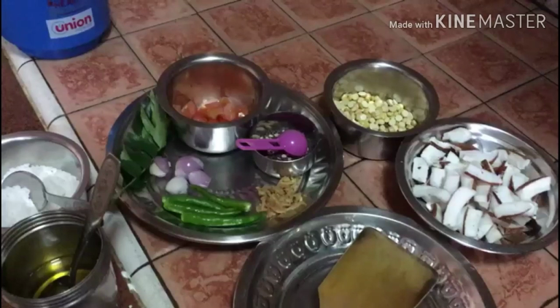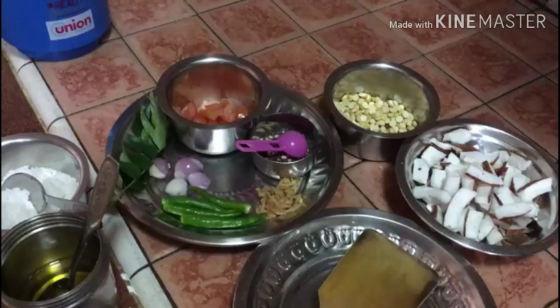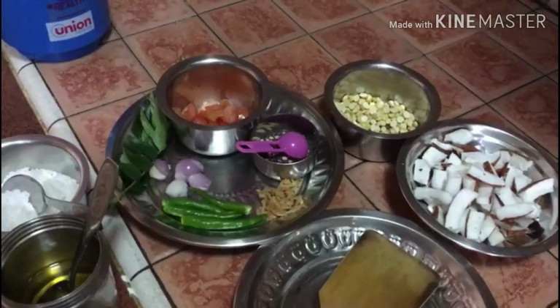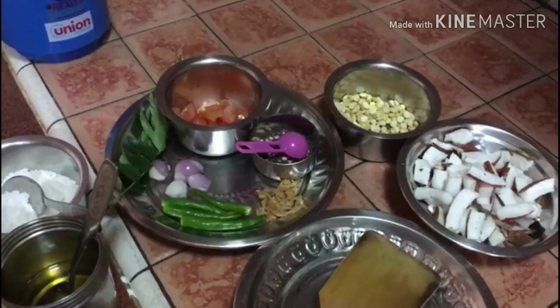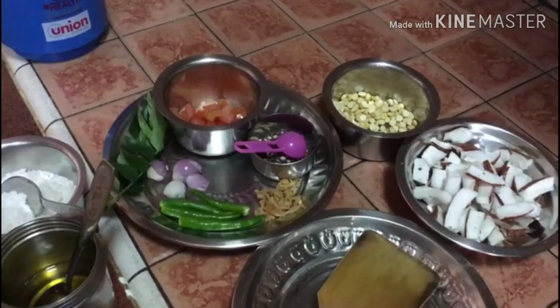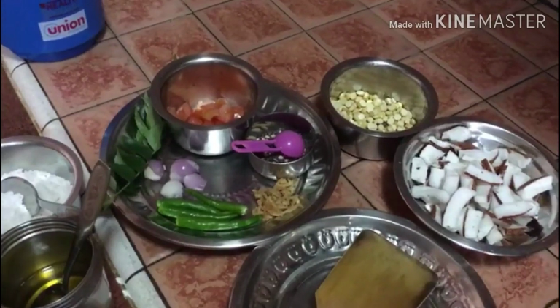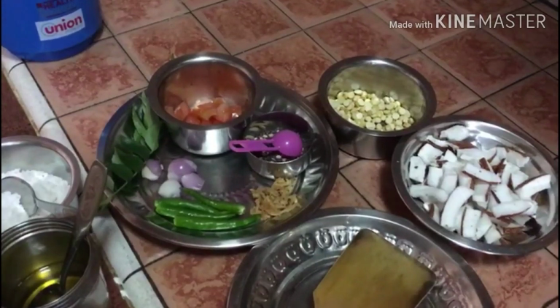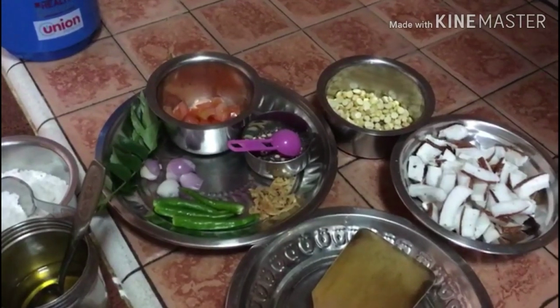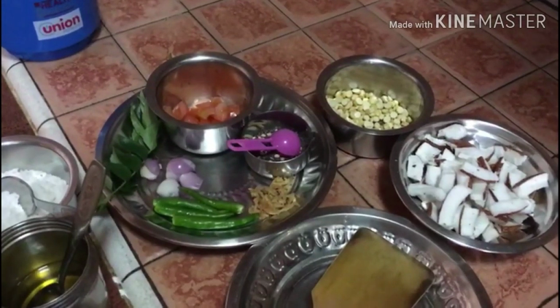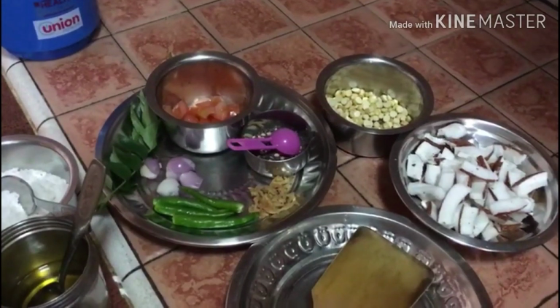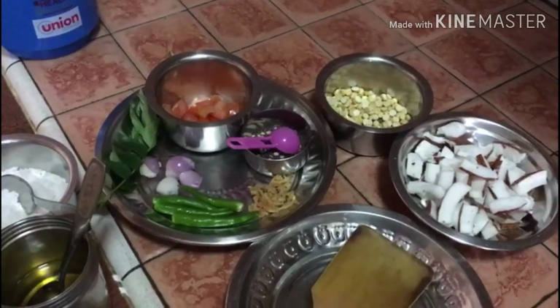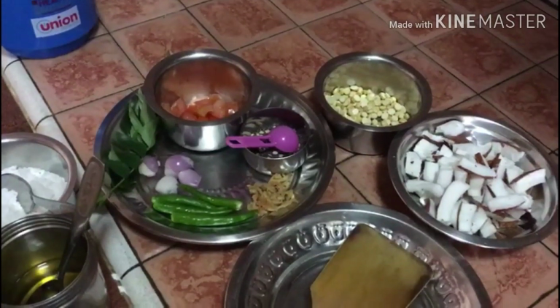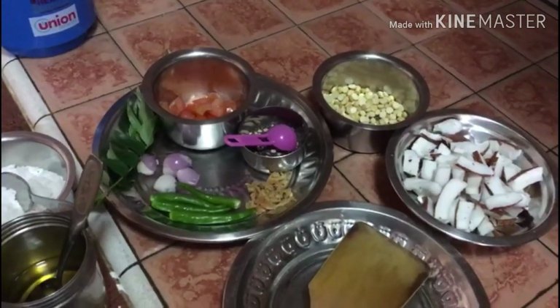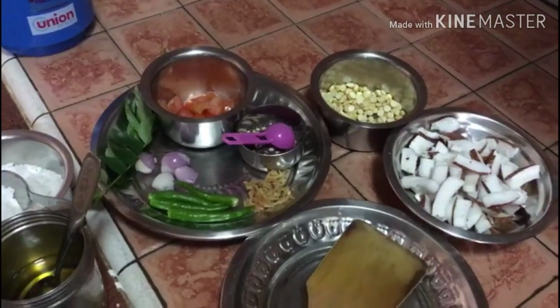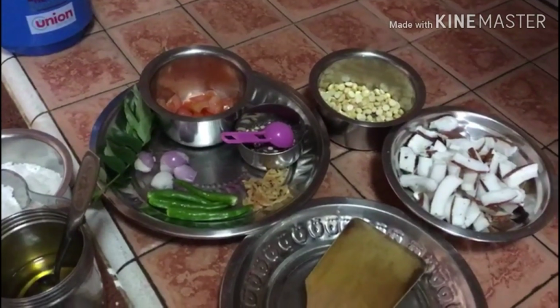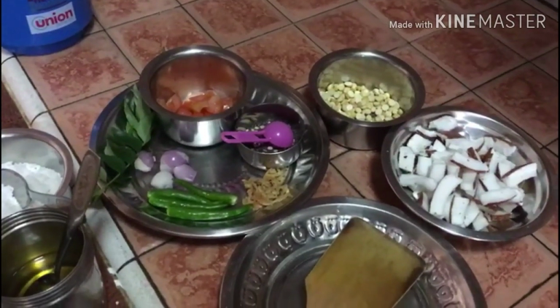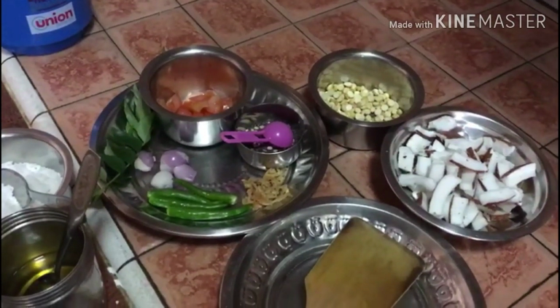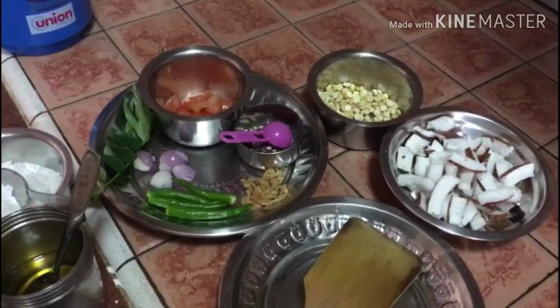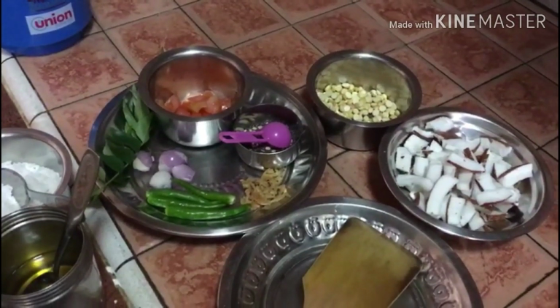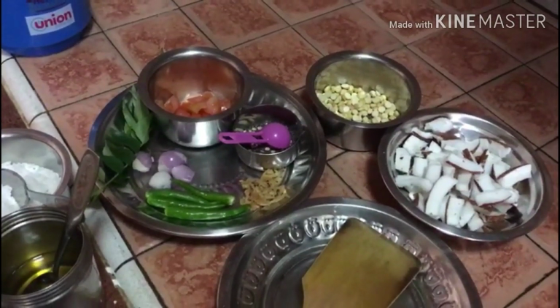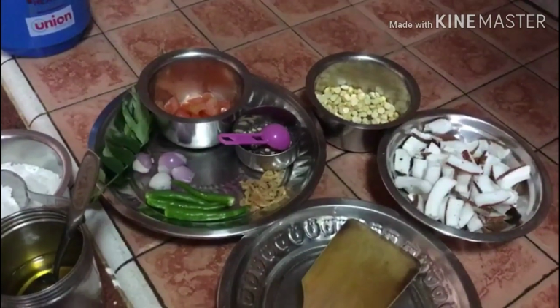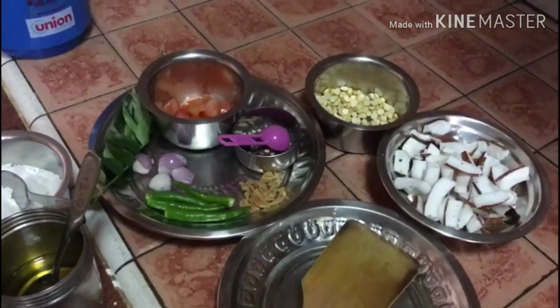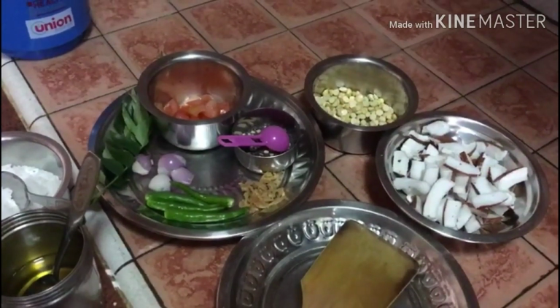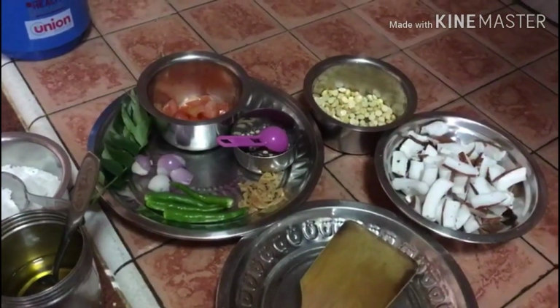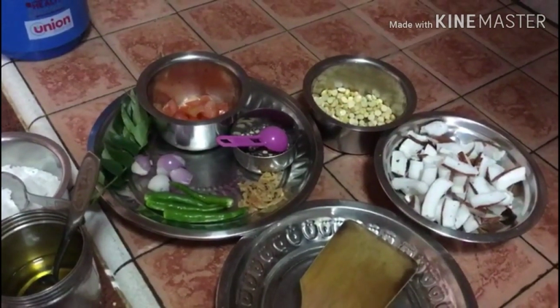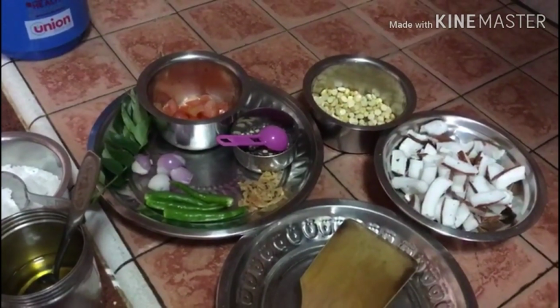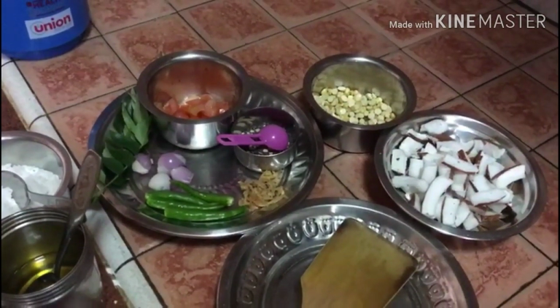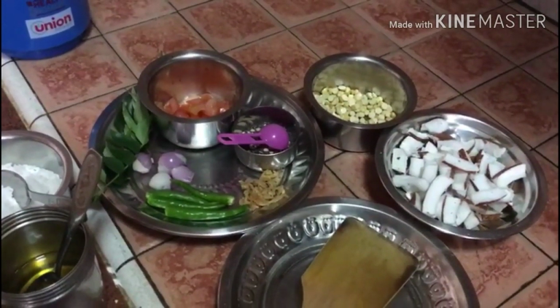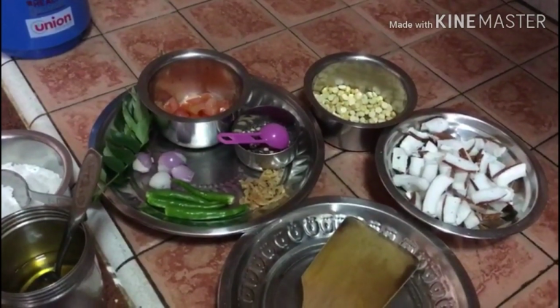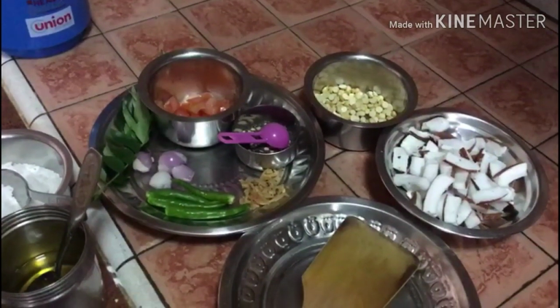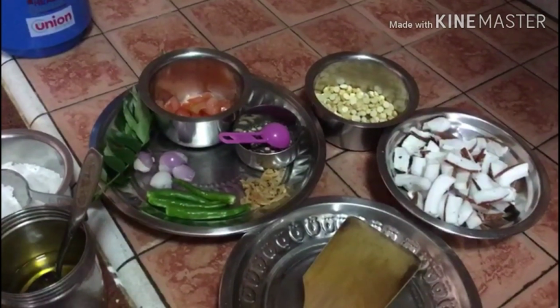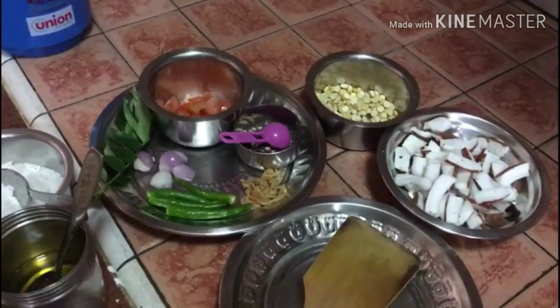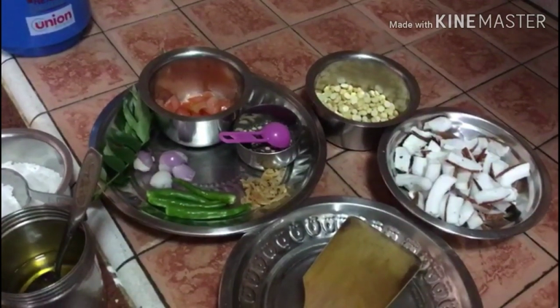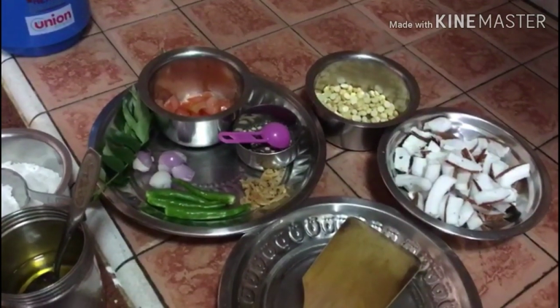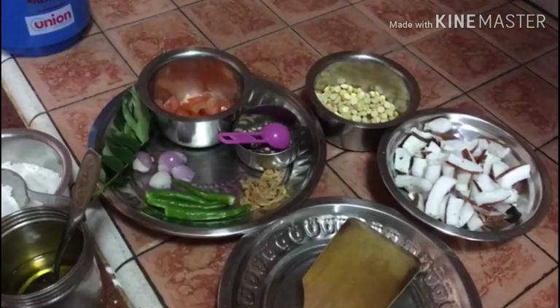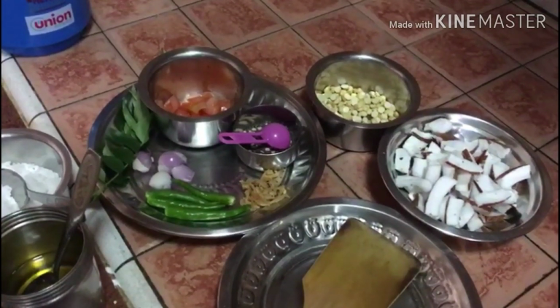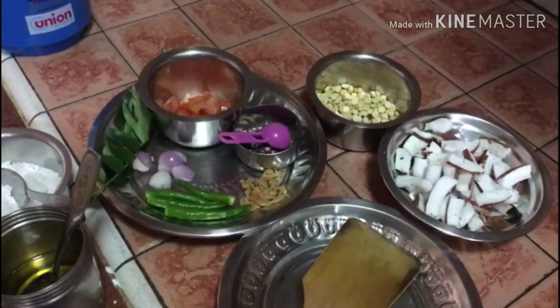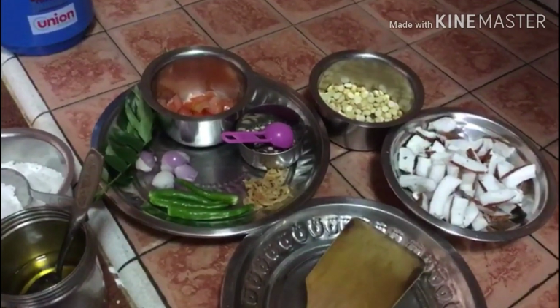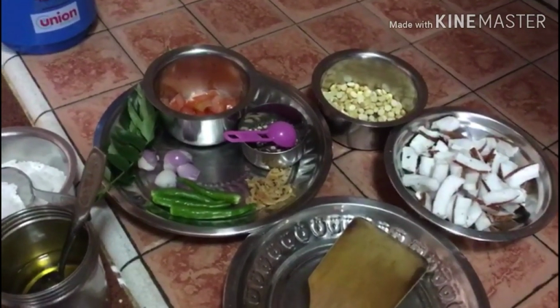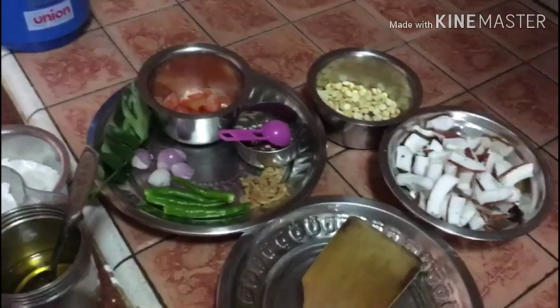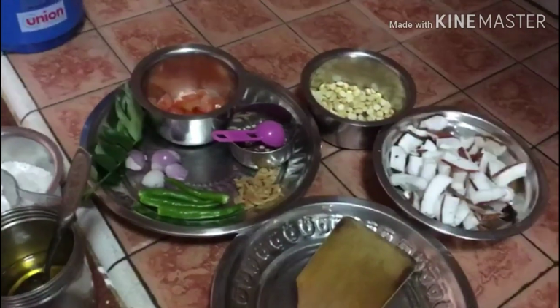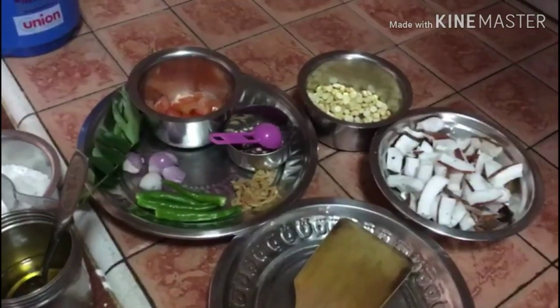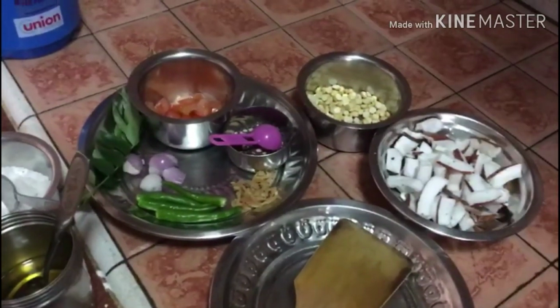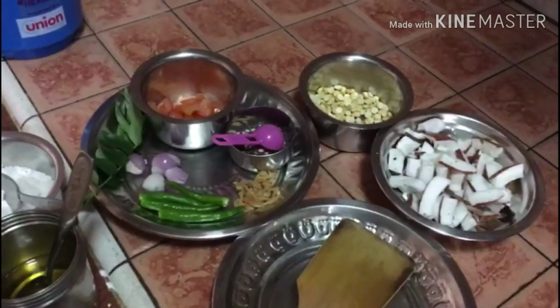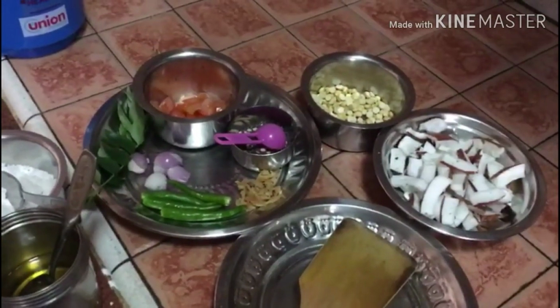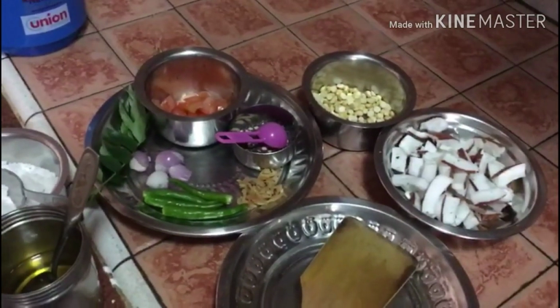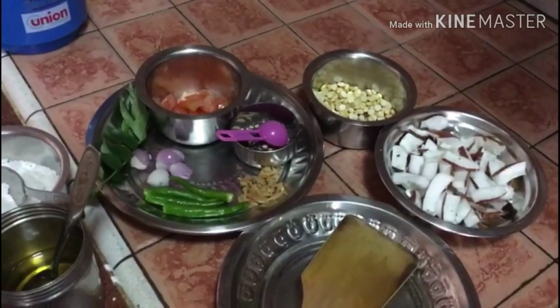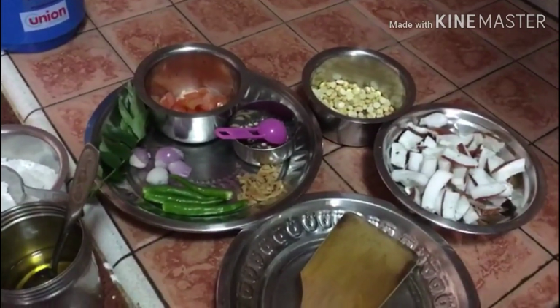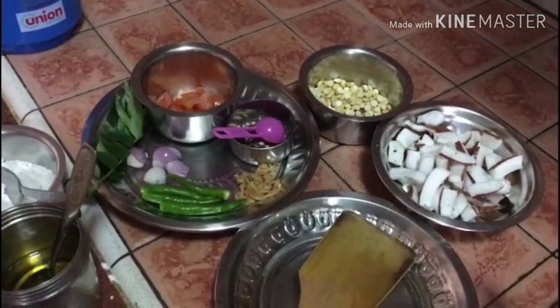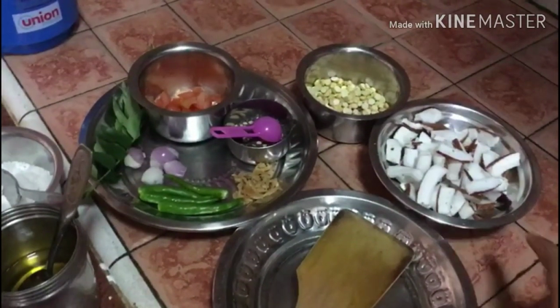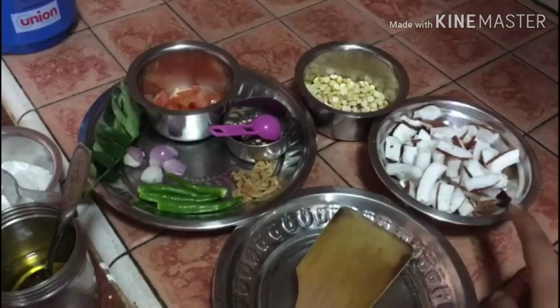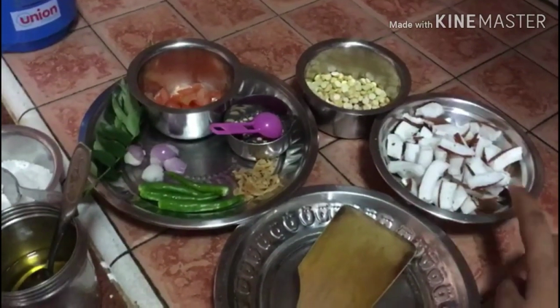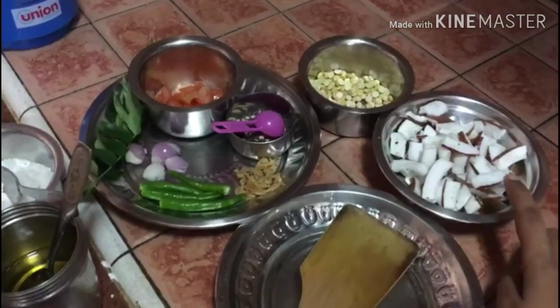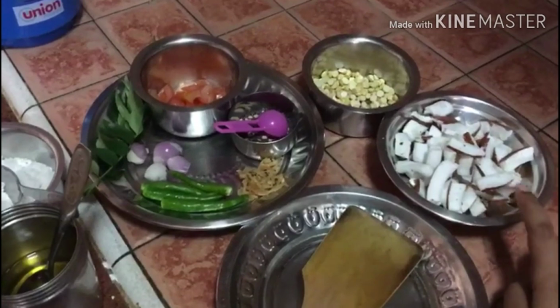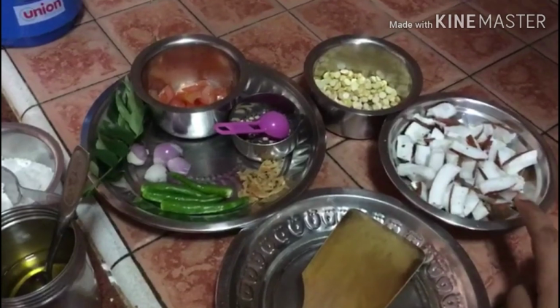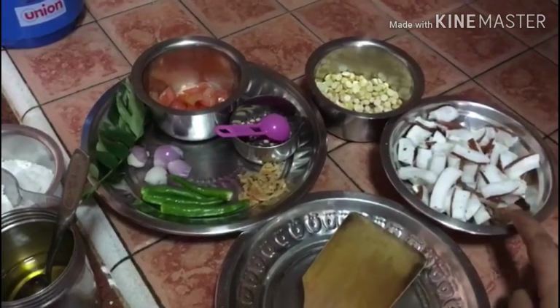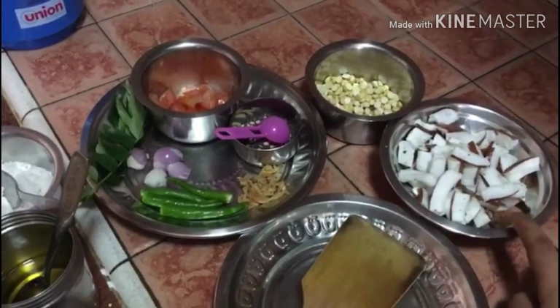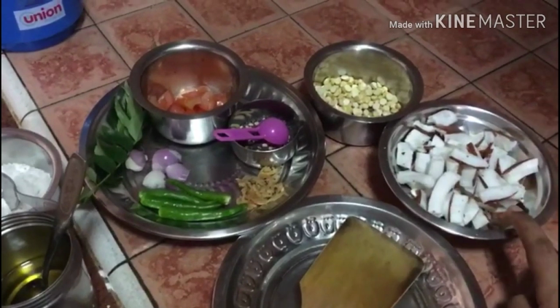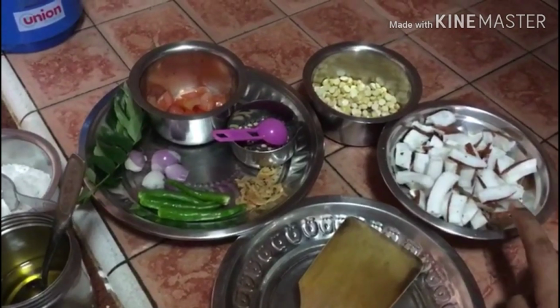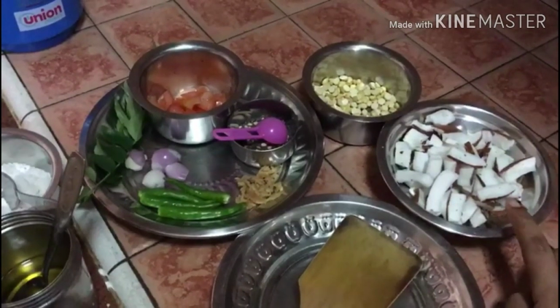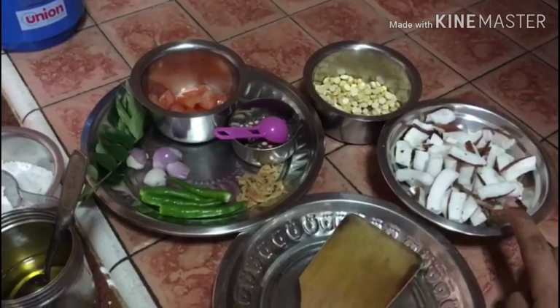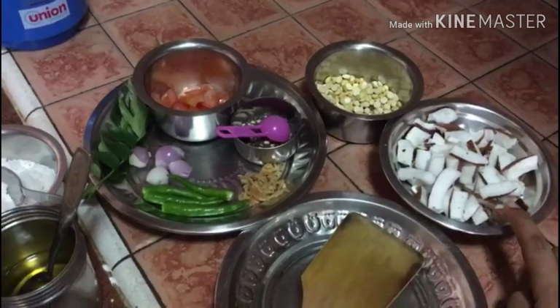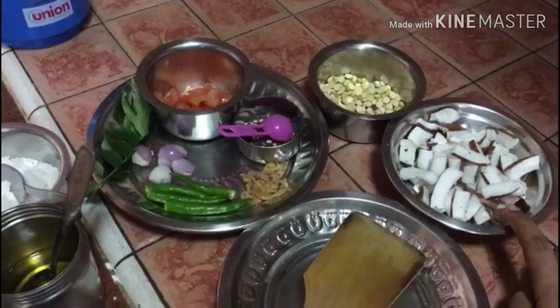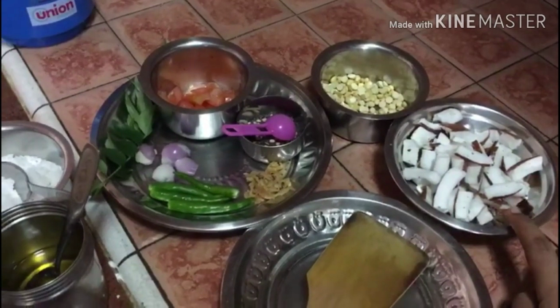Hi everyone! I am gonna try traditional Thanga Chutney. I have a Thangap.